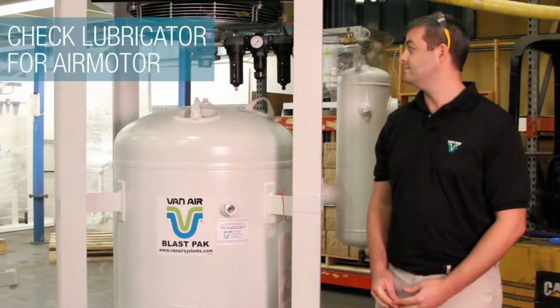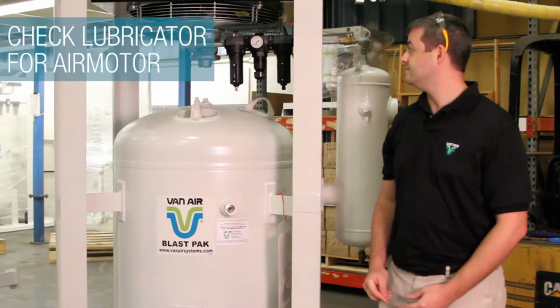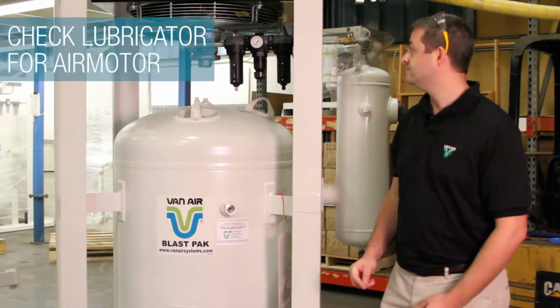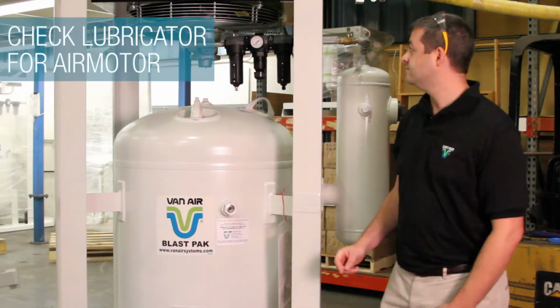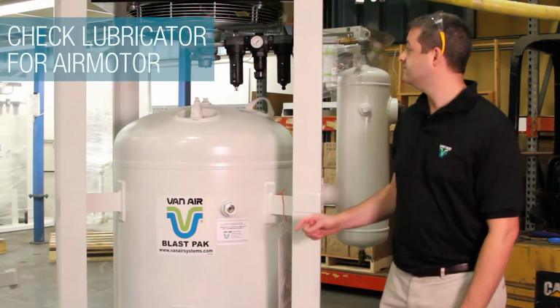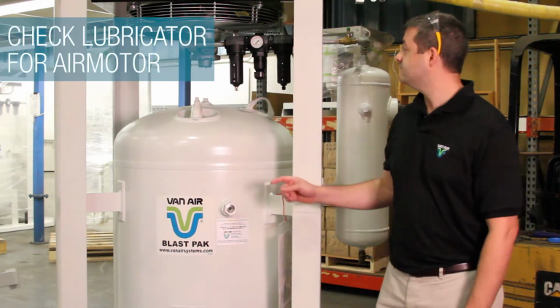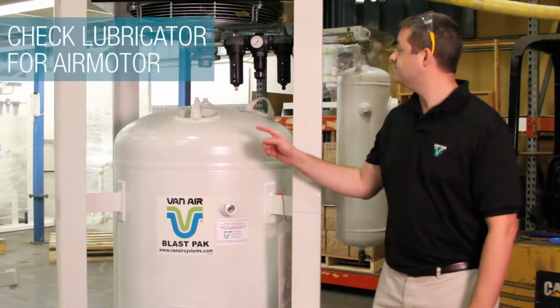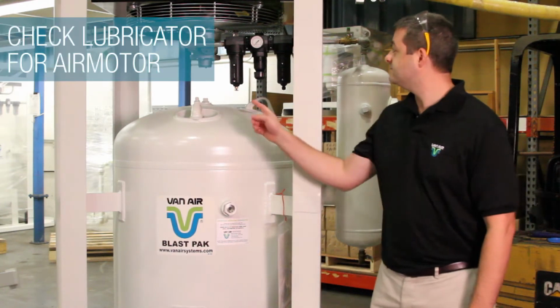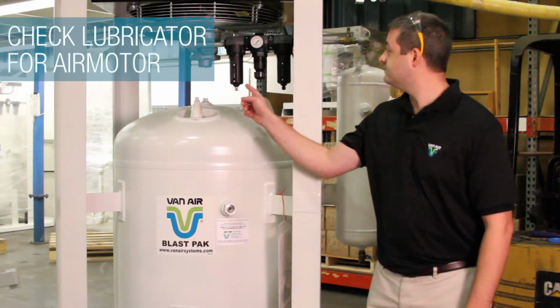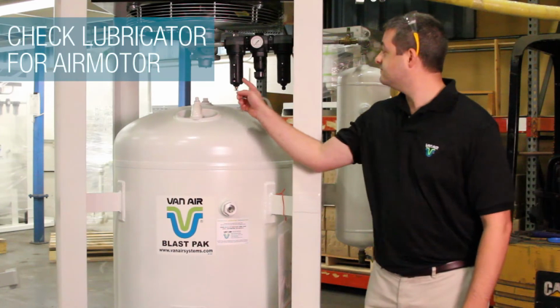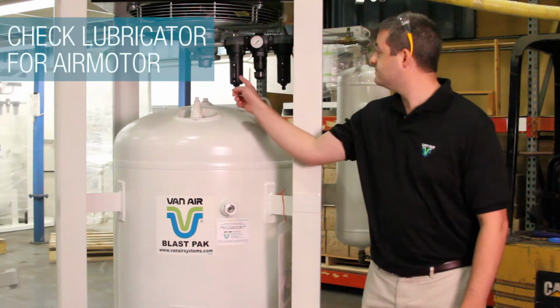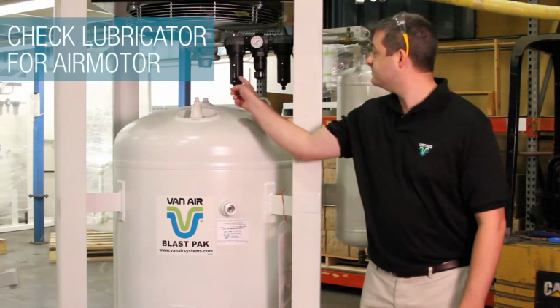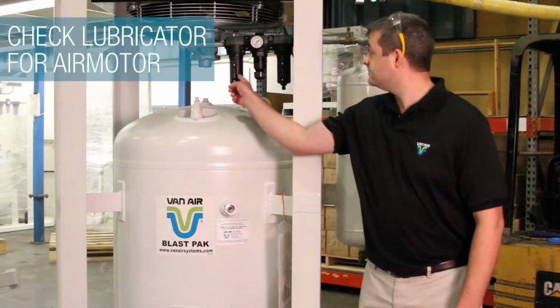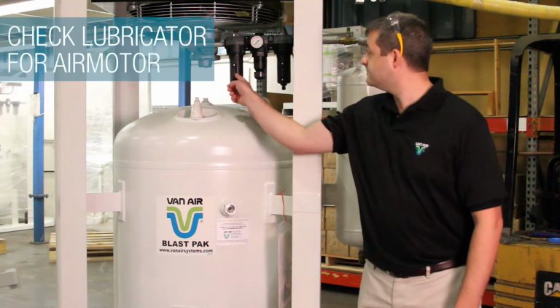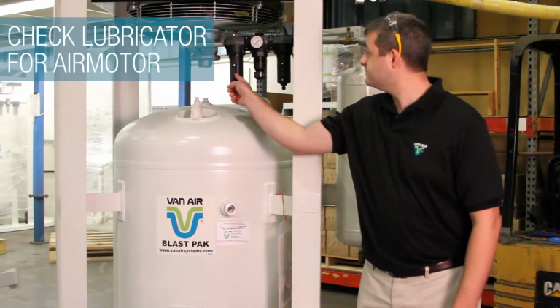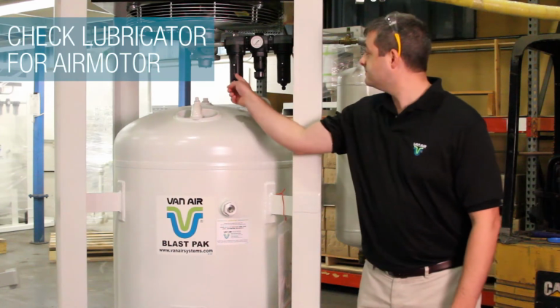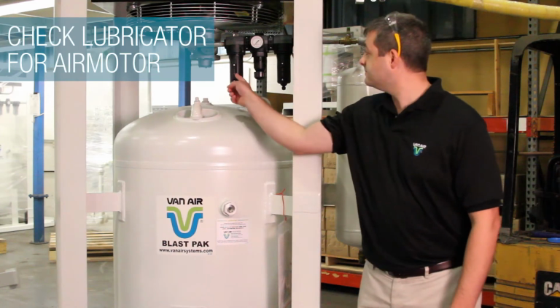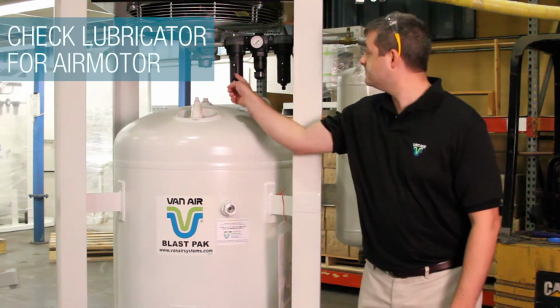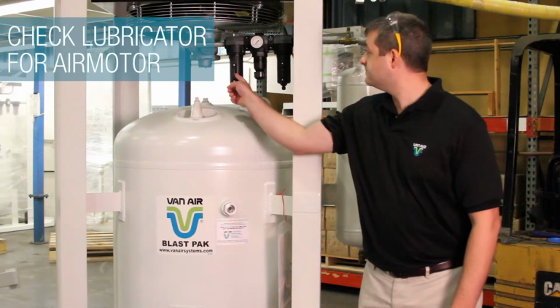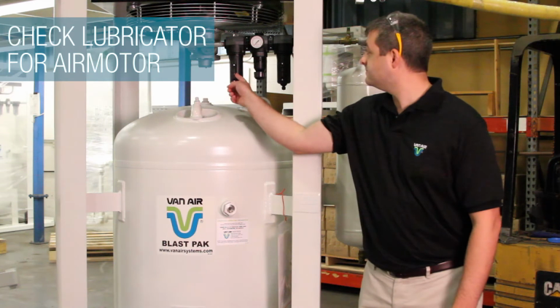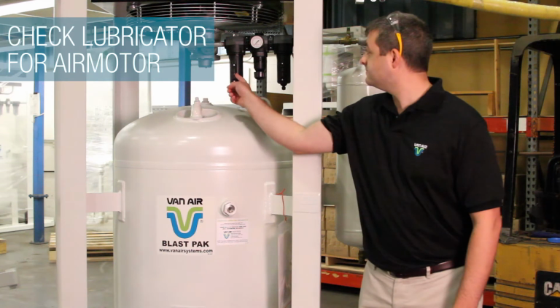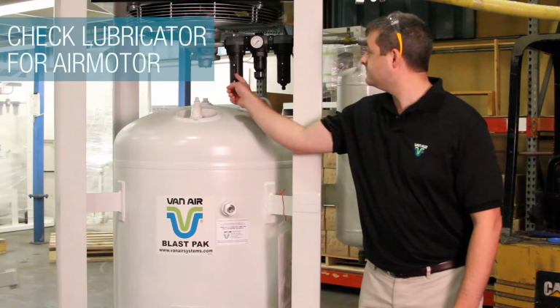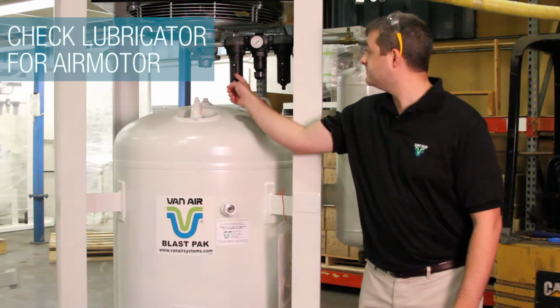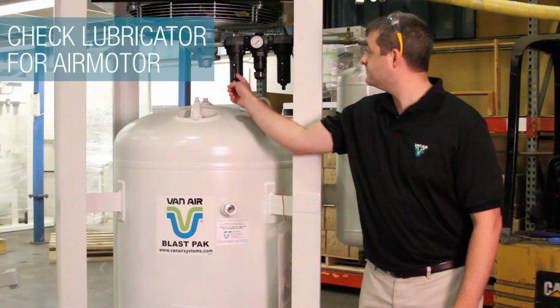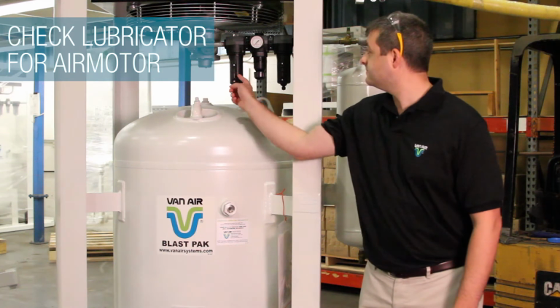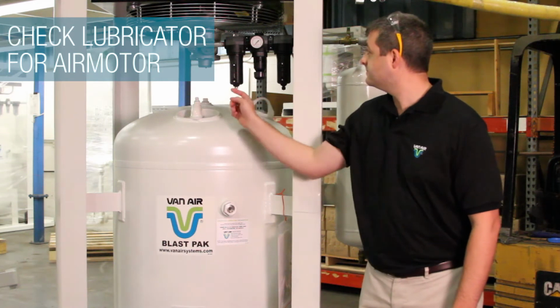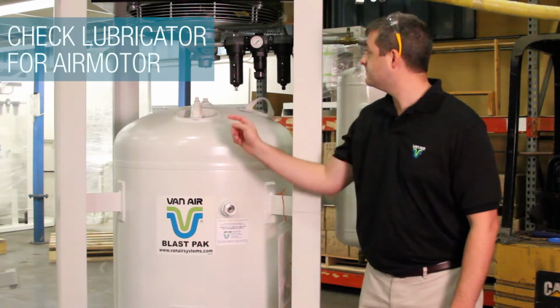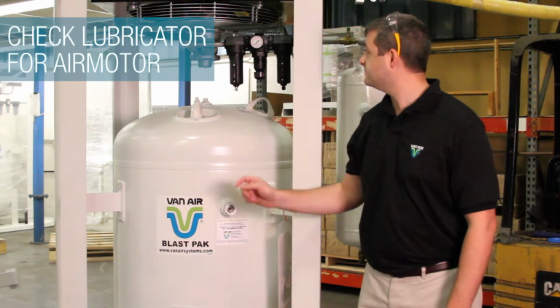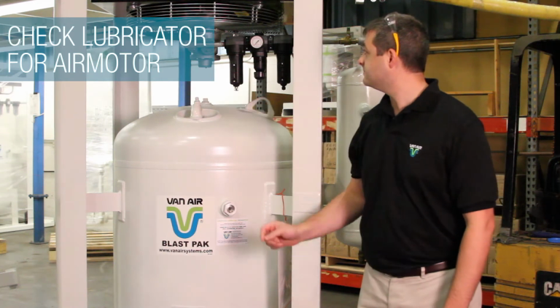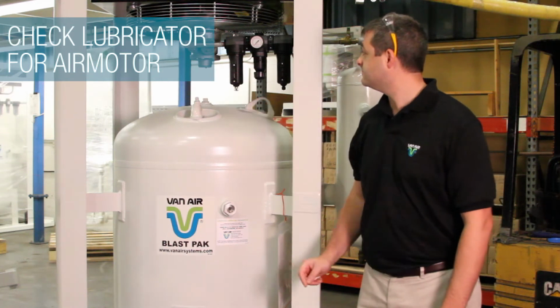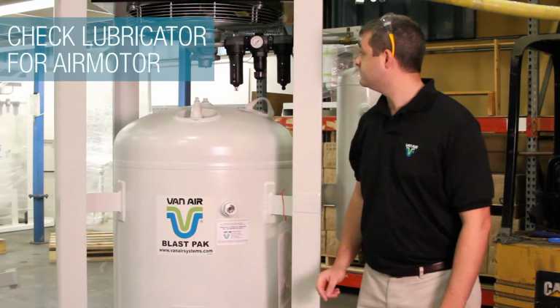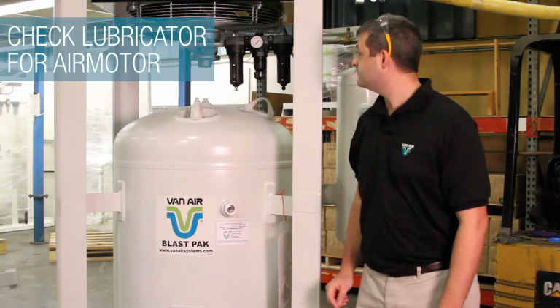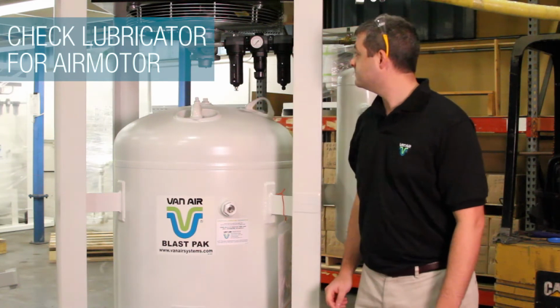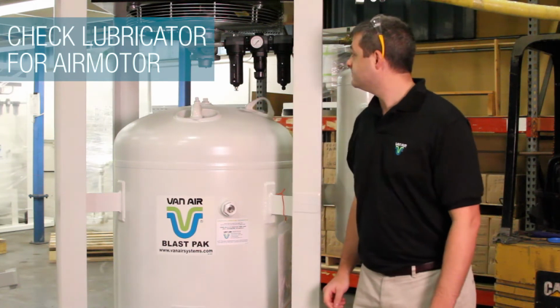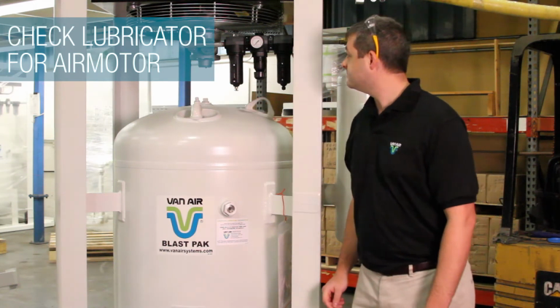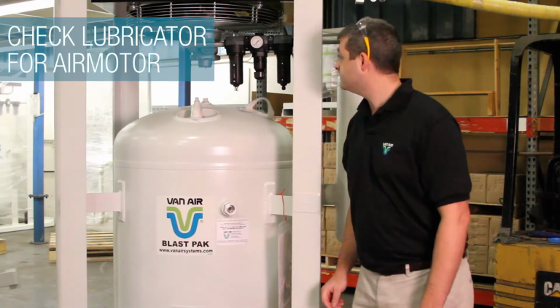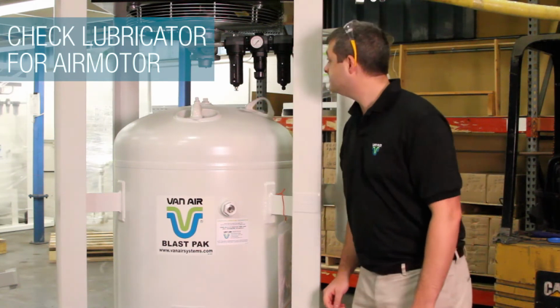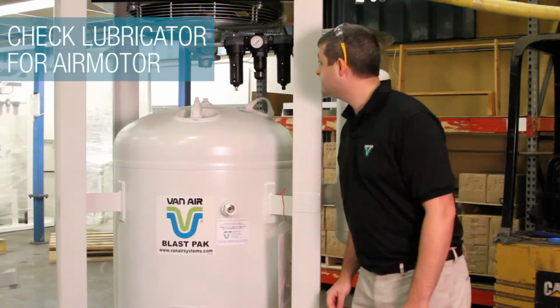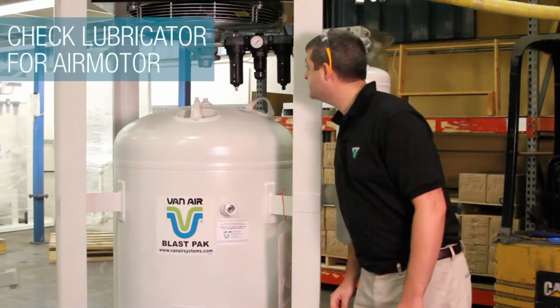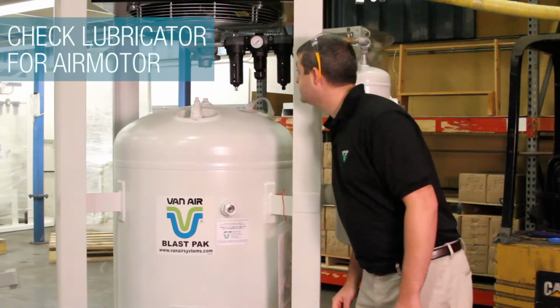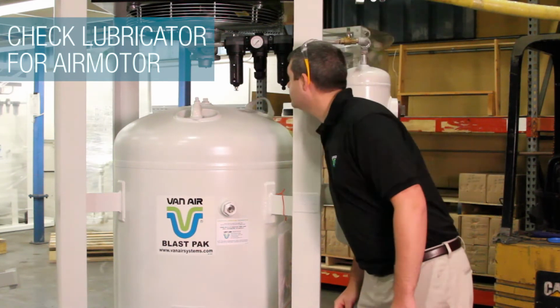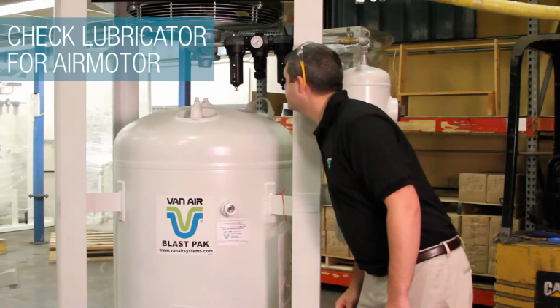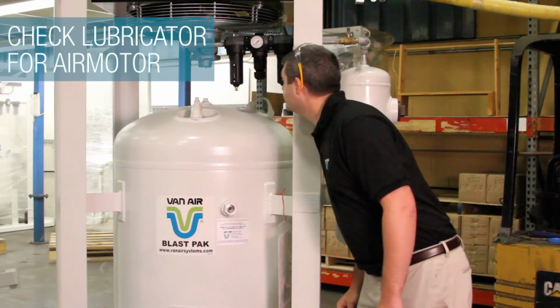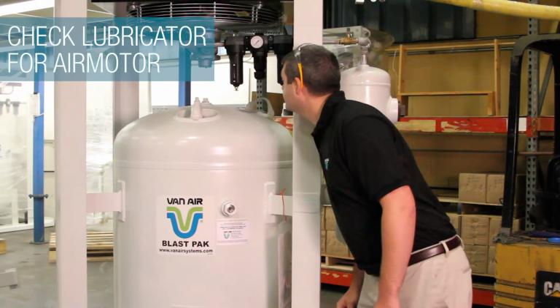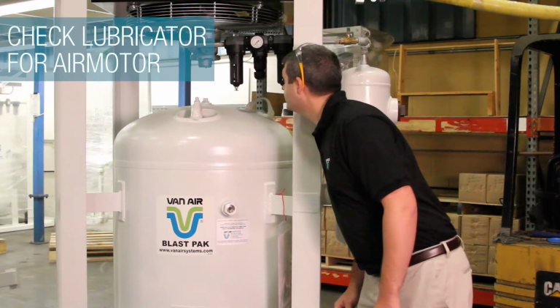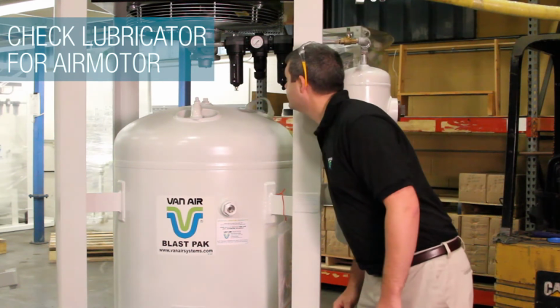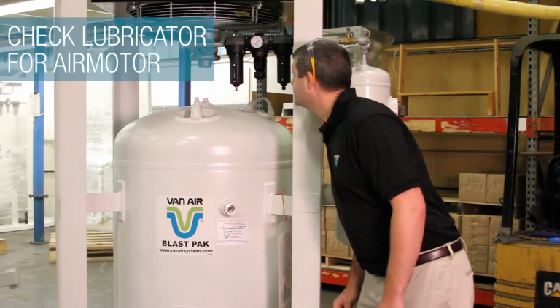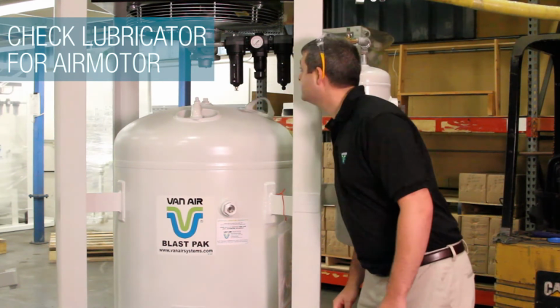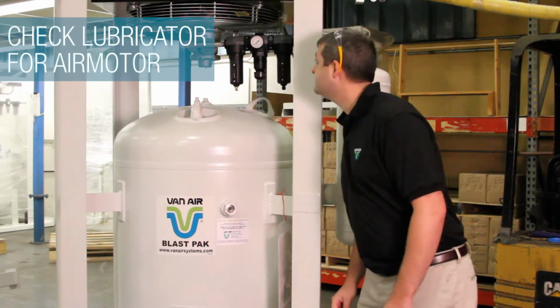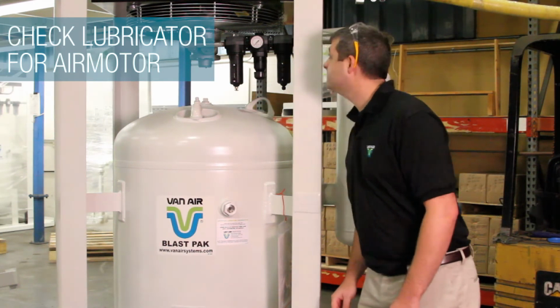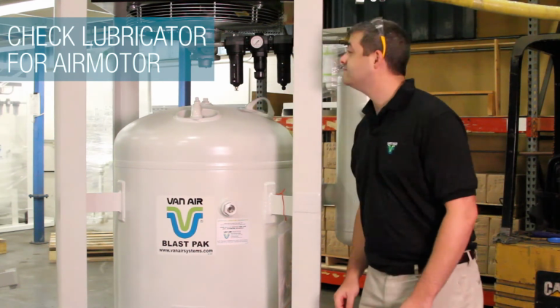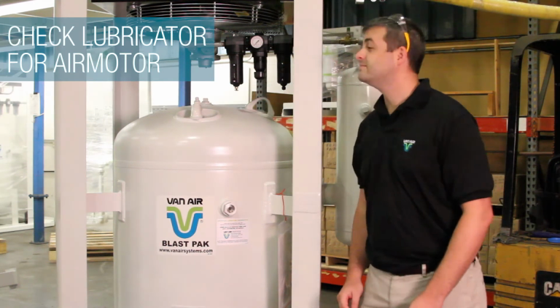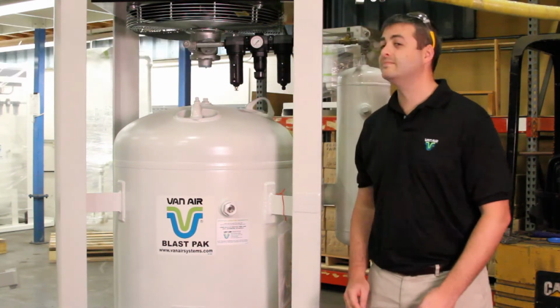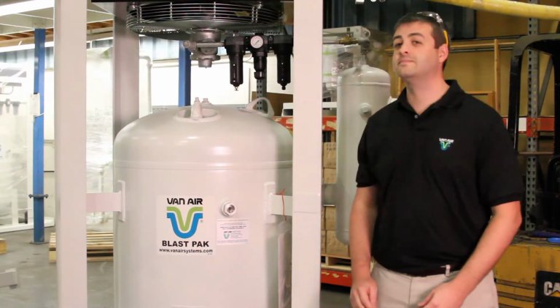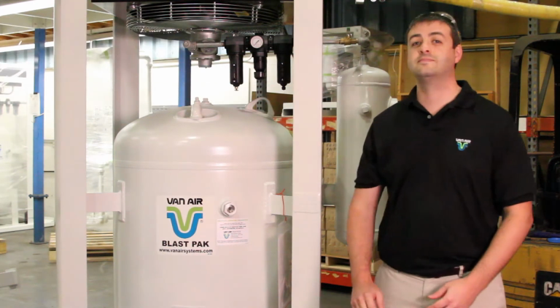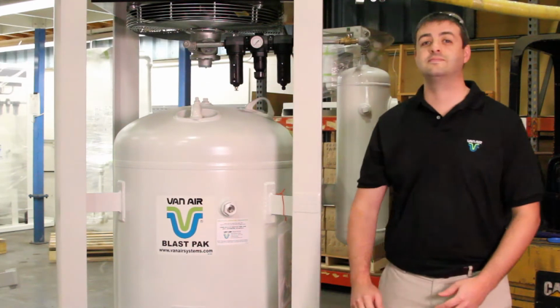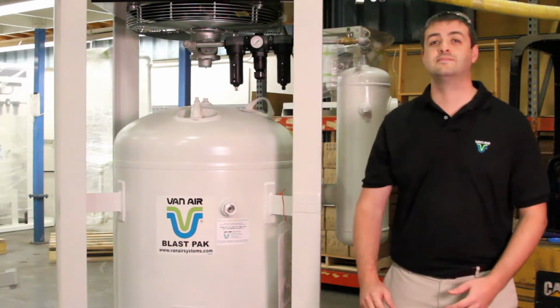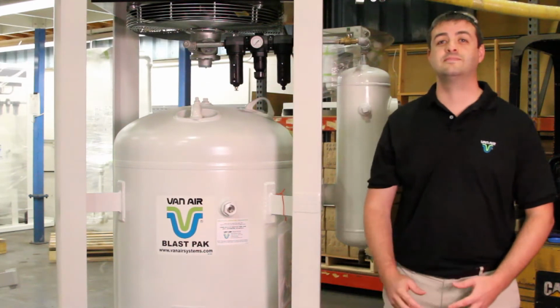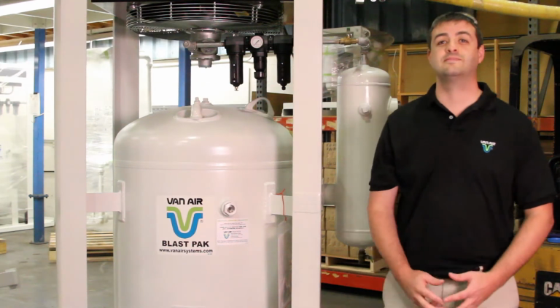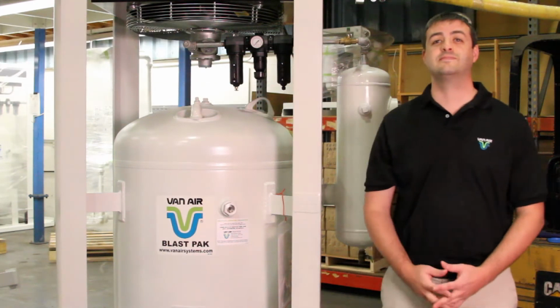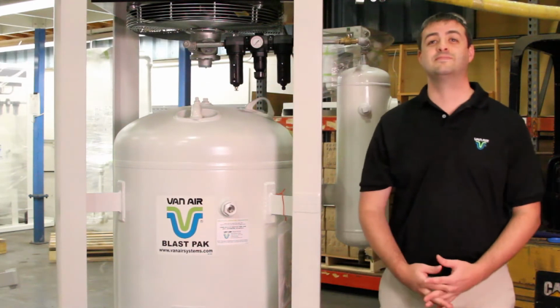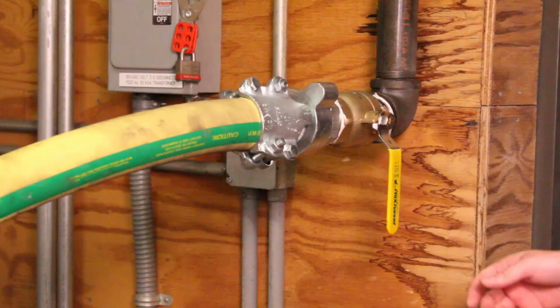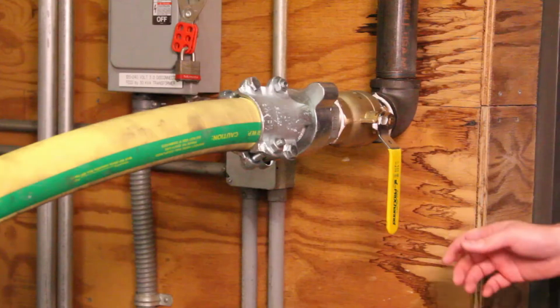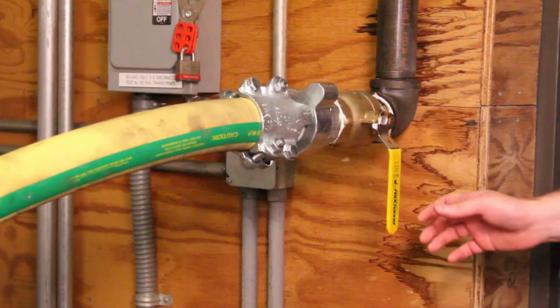Check the lubricator for the air motor to make sure it is filled with oil. If you run the lubricator dry, you will burn up the air motor very quickly.